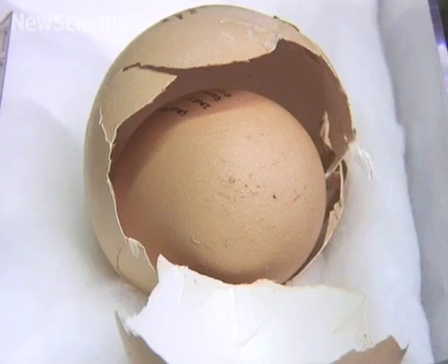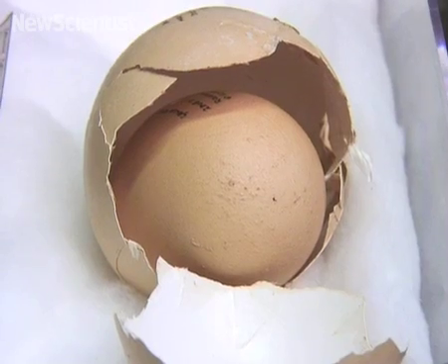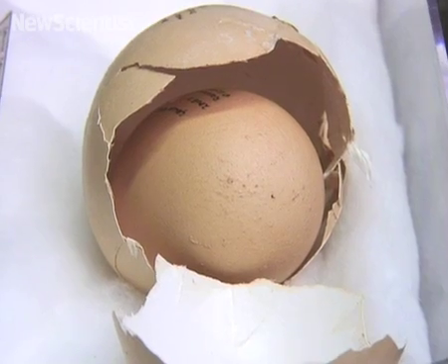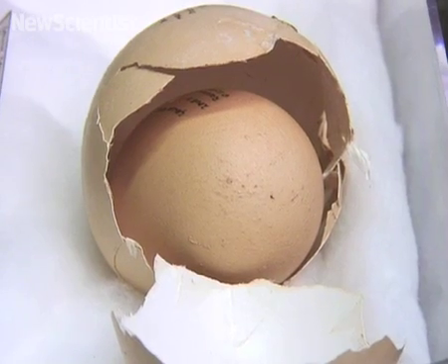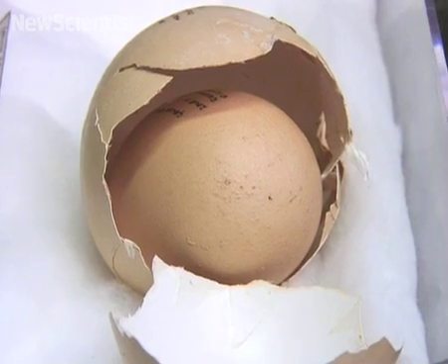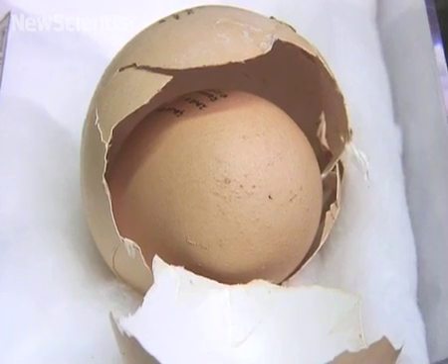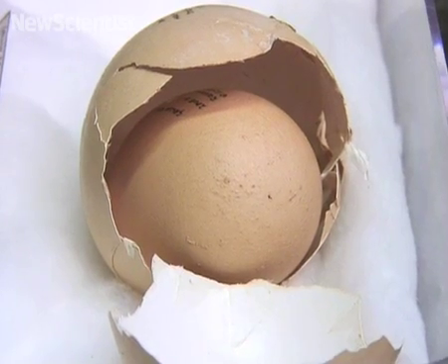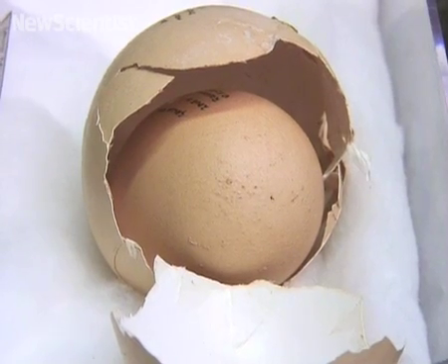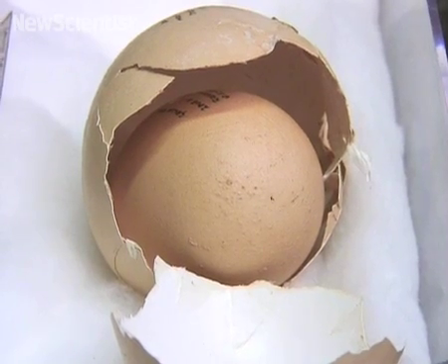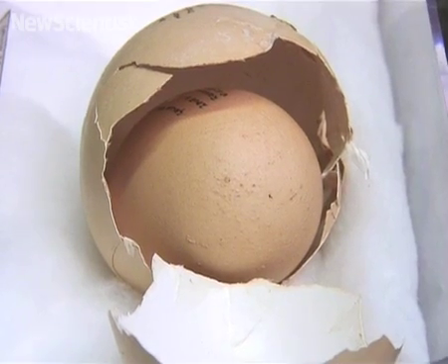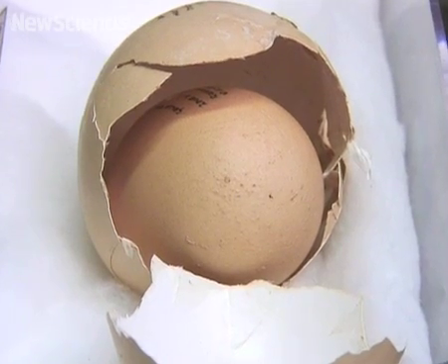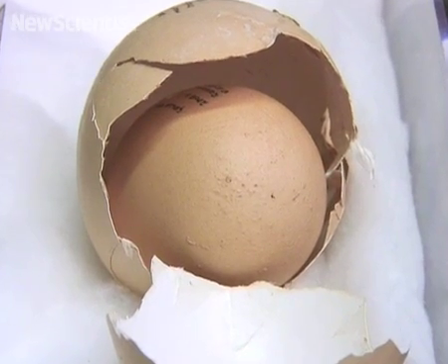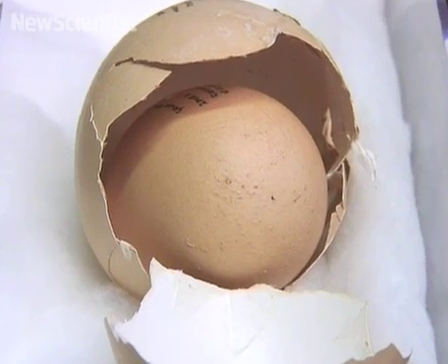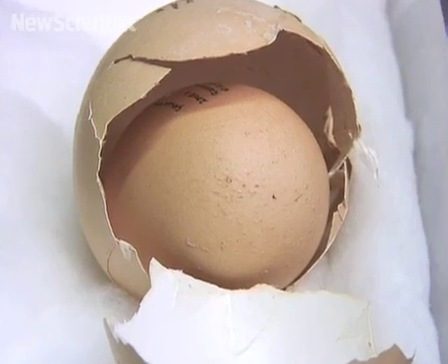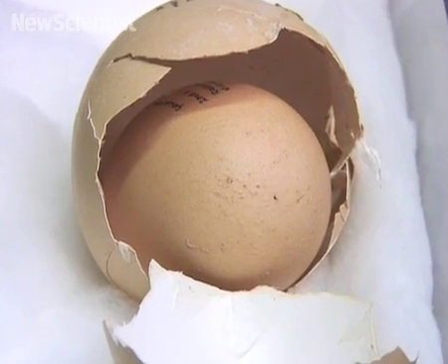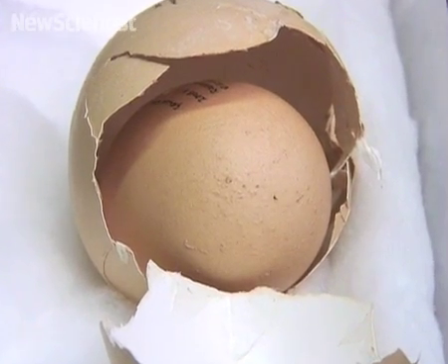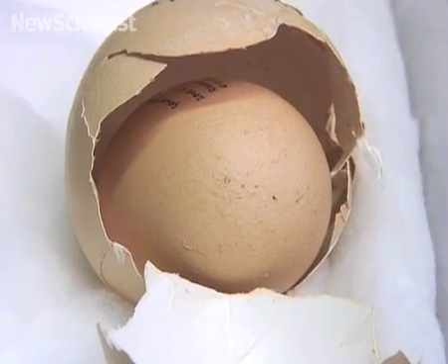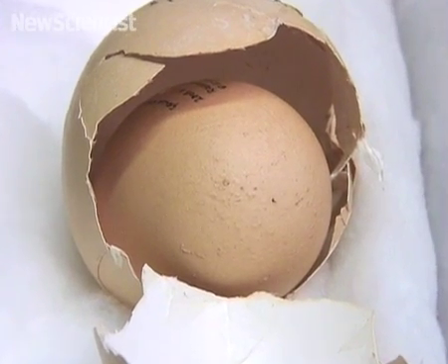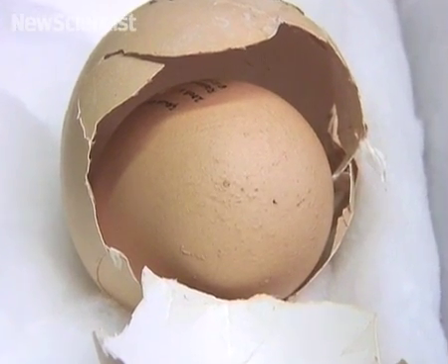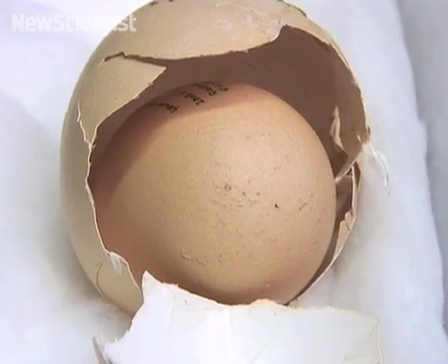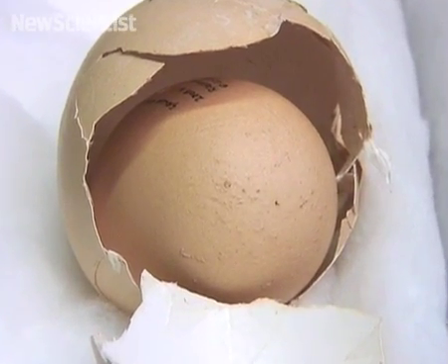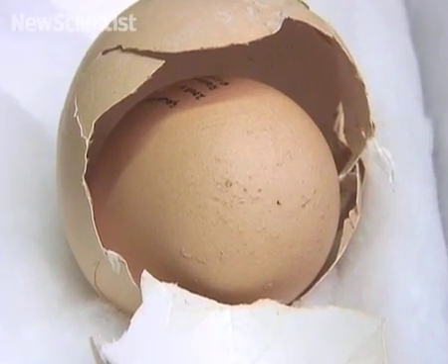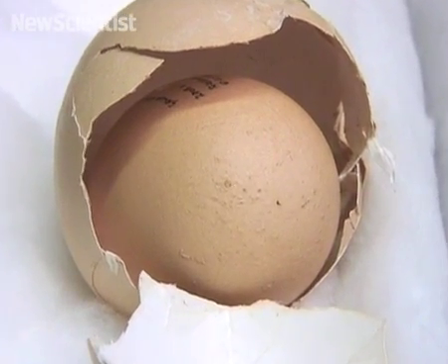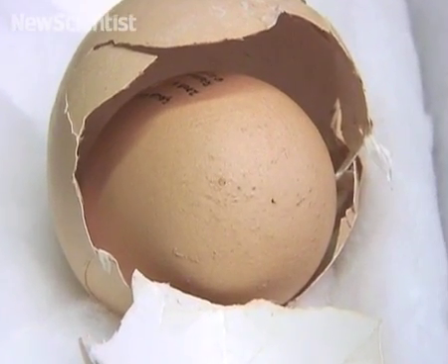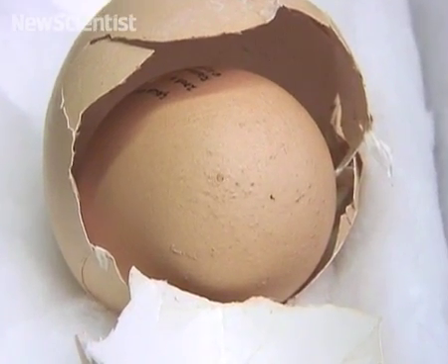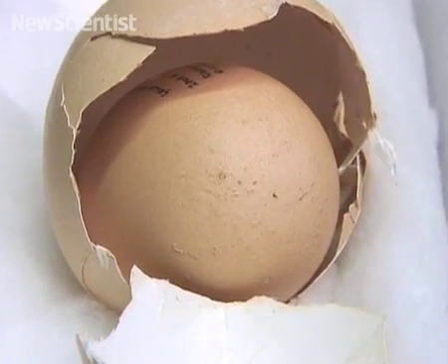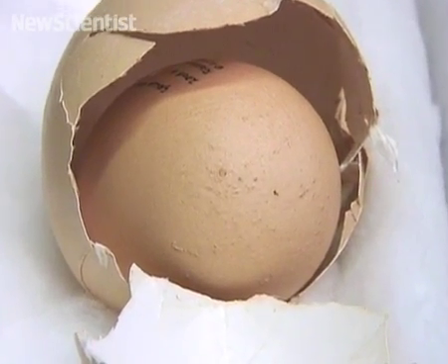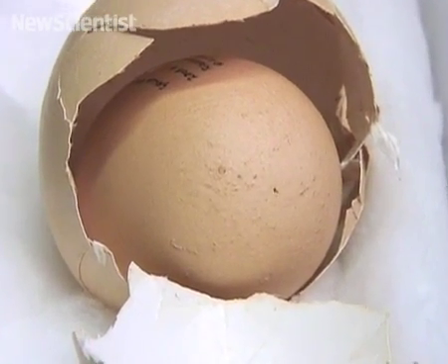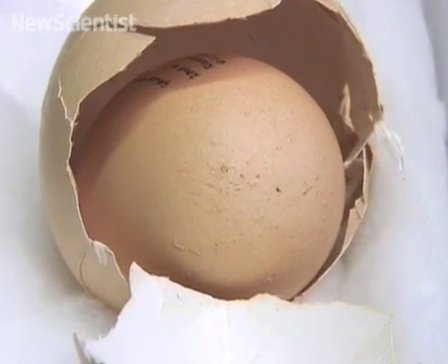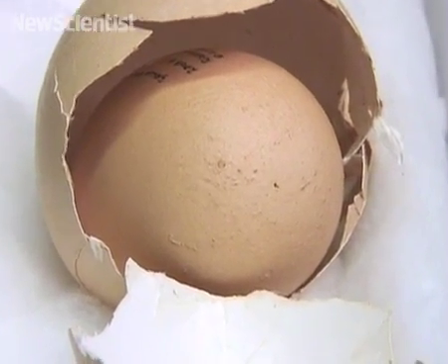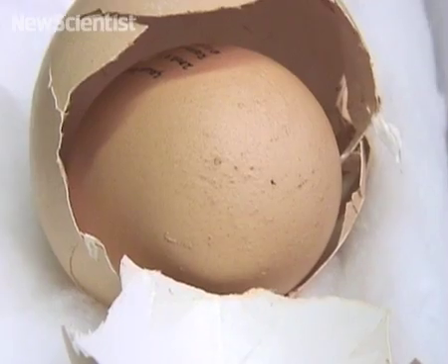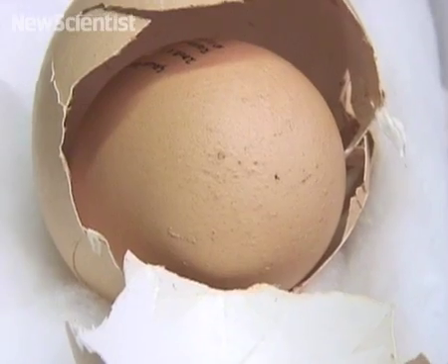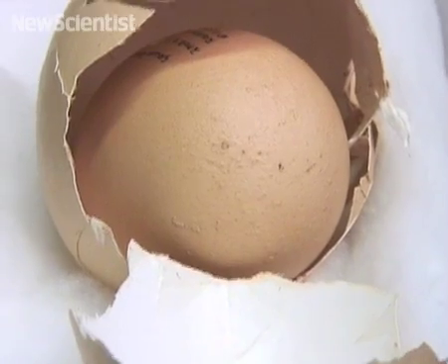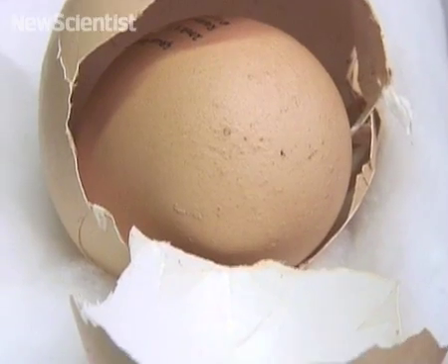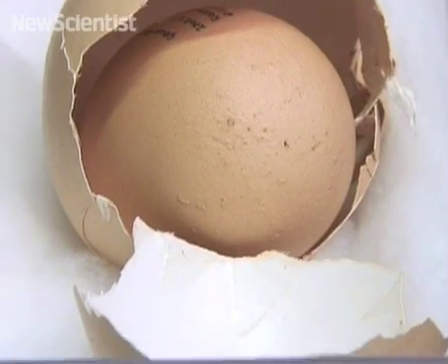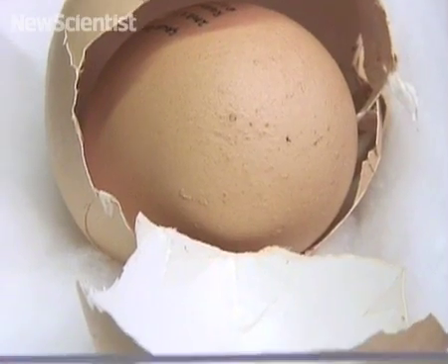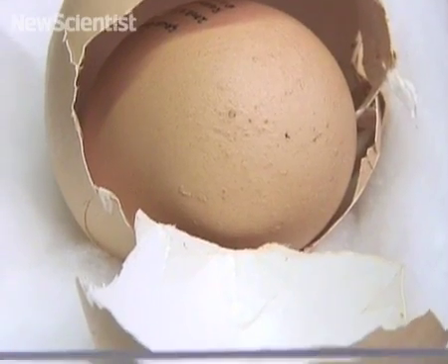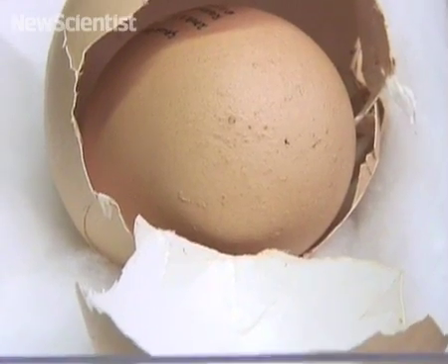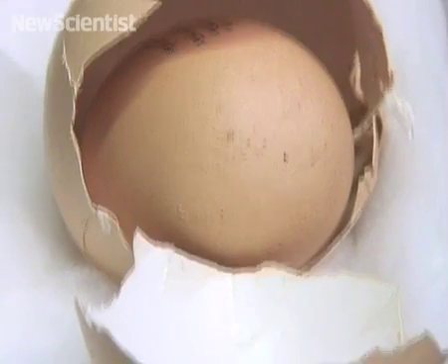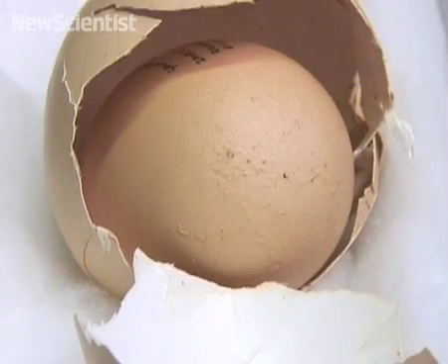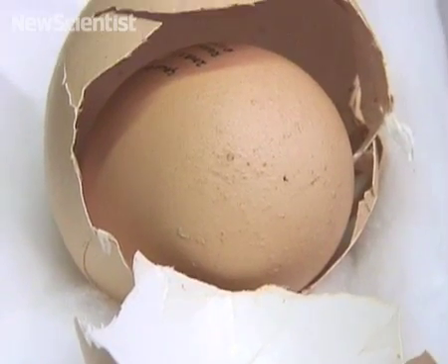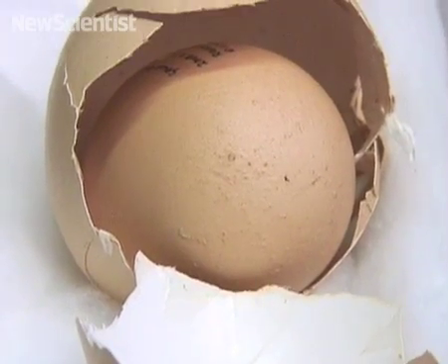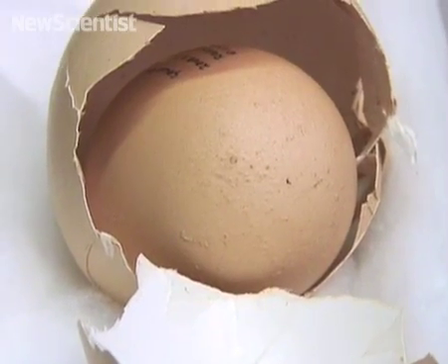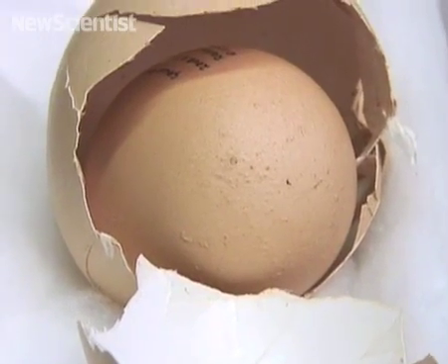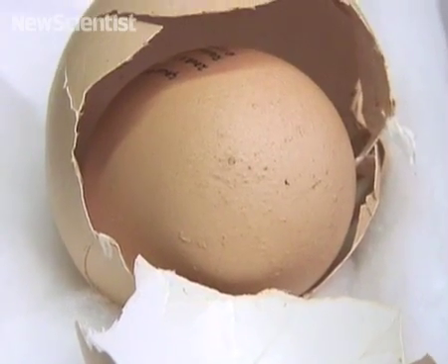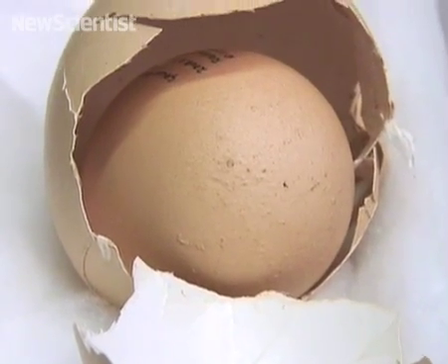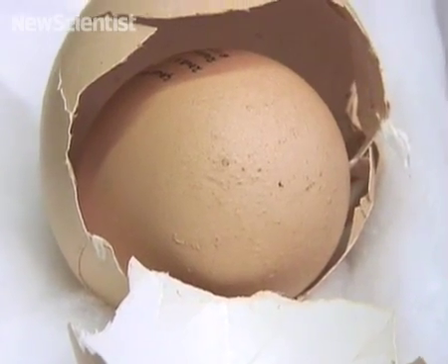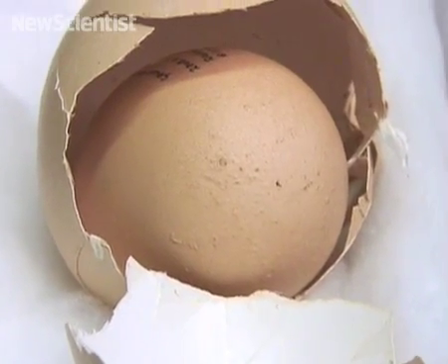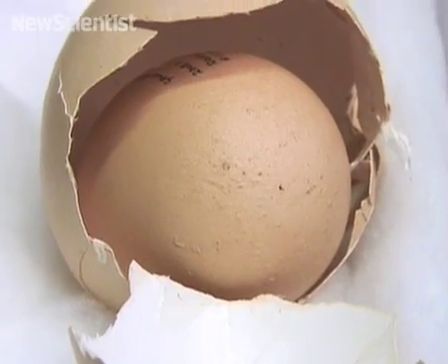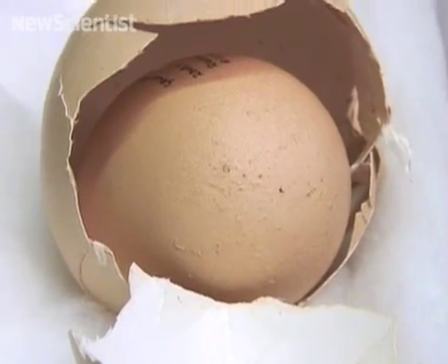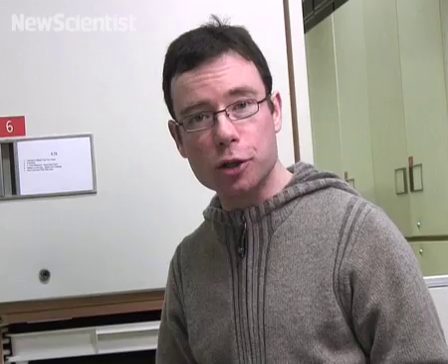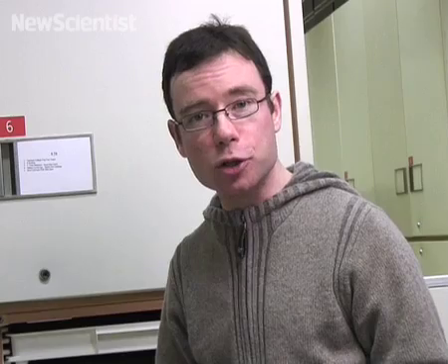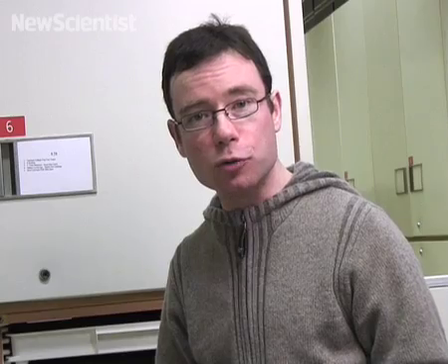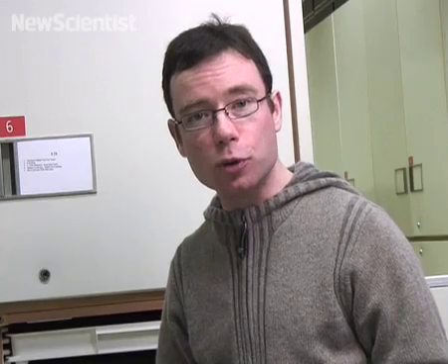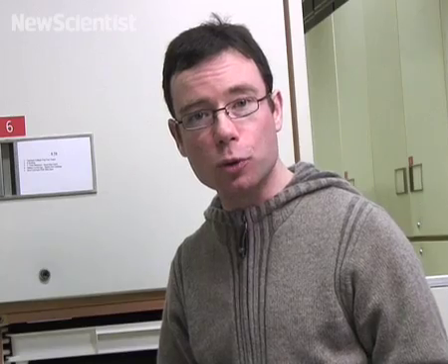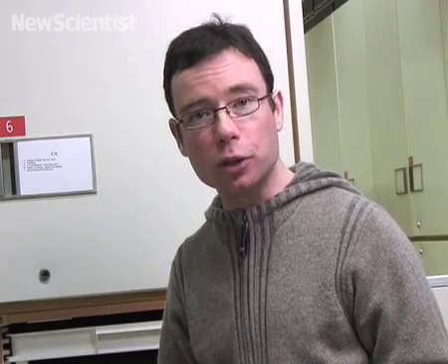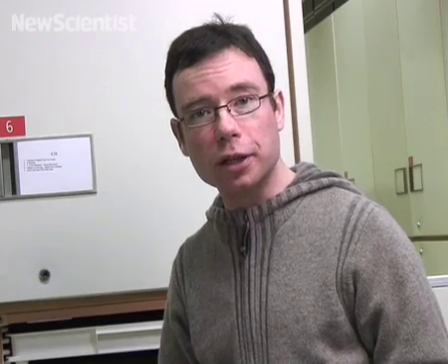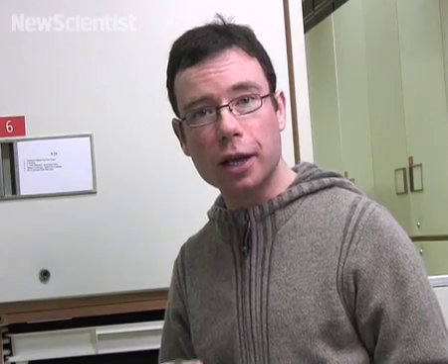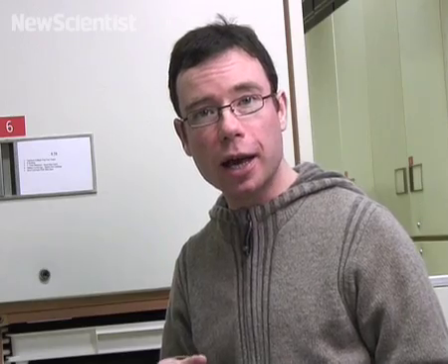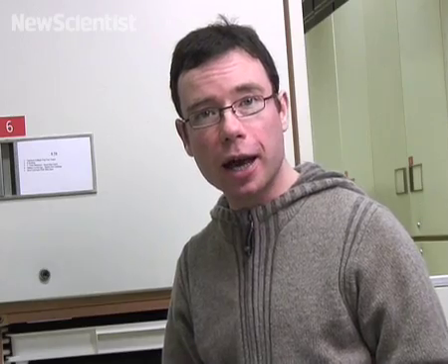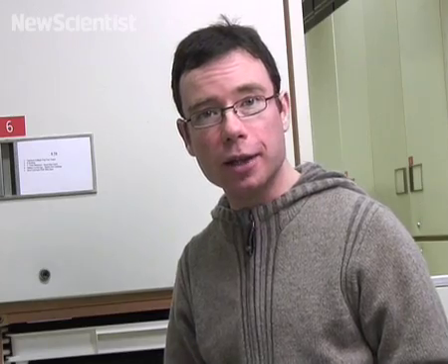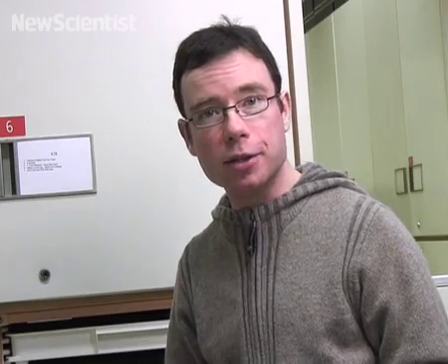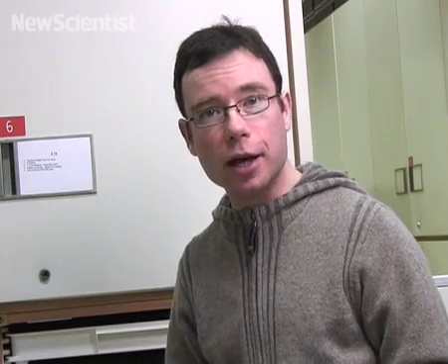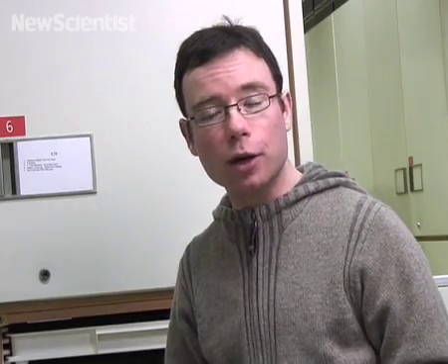This example came in from Rosedown Farm in Cornwall in 2008, and this was the third largest recorded hen's egg on record.